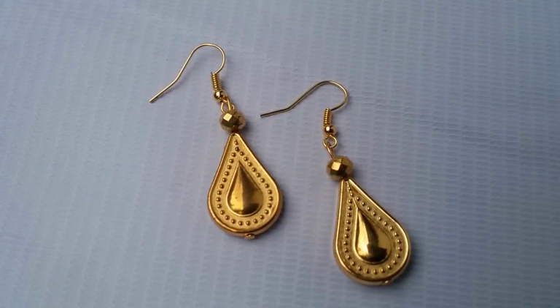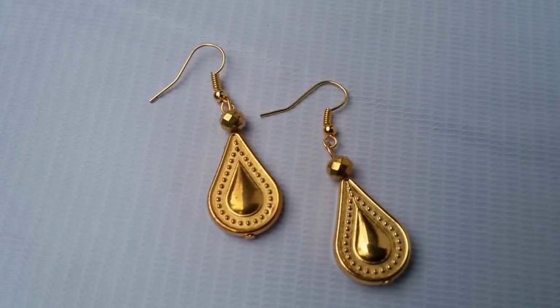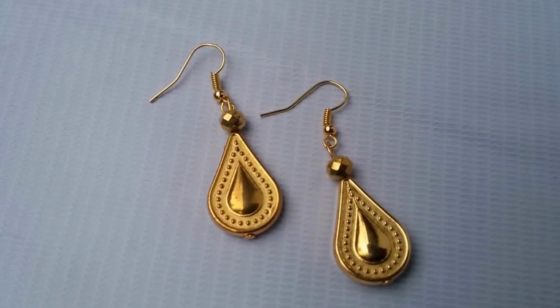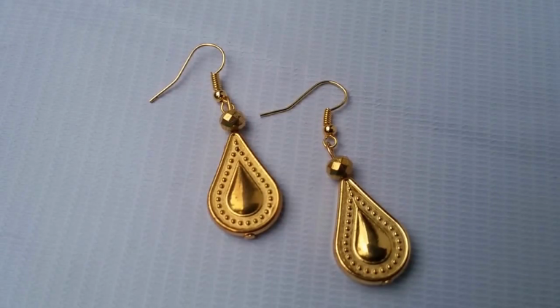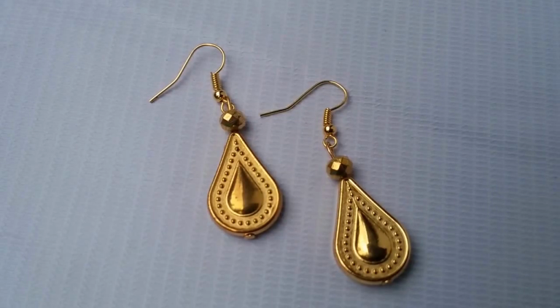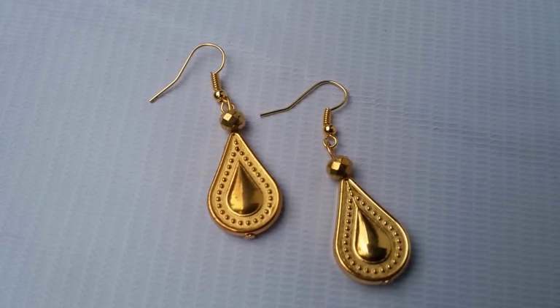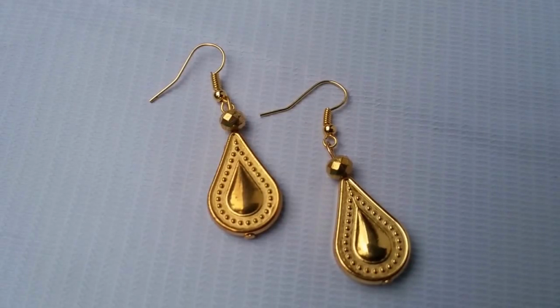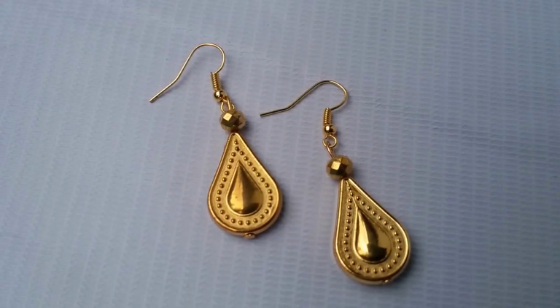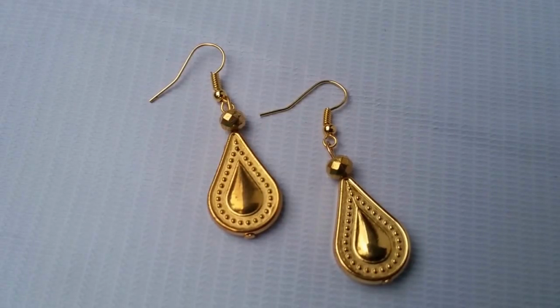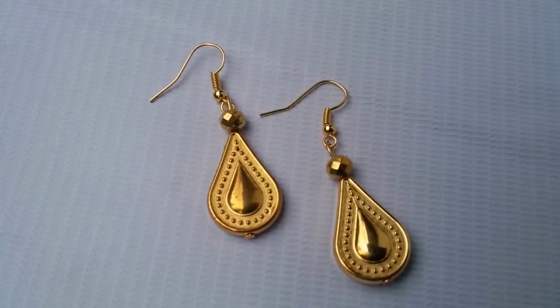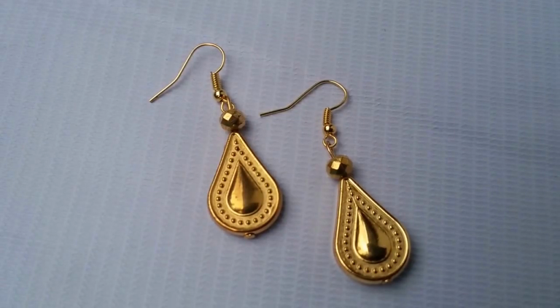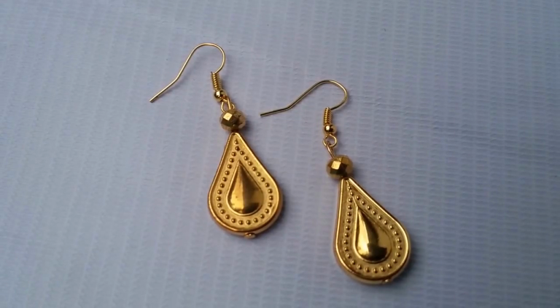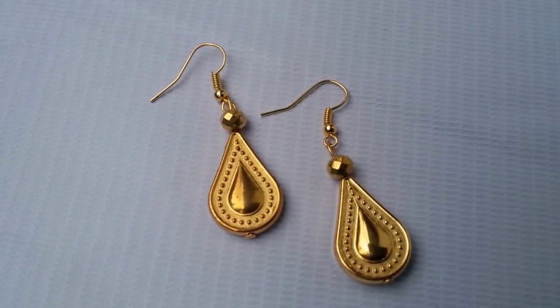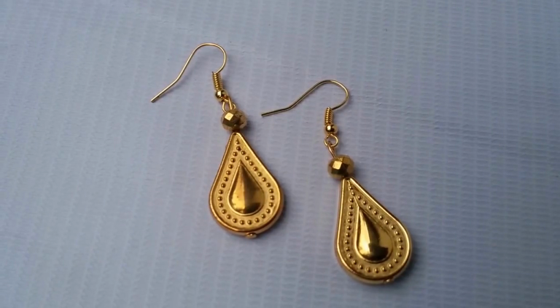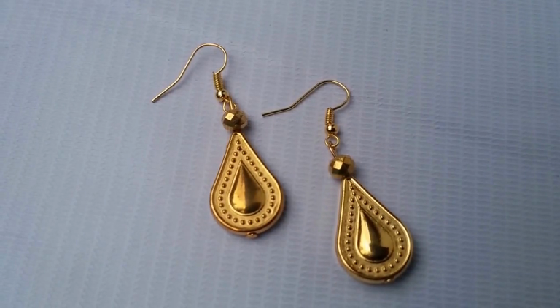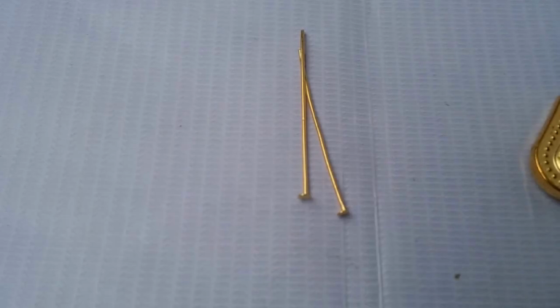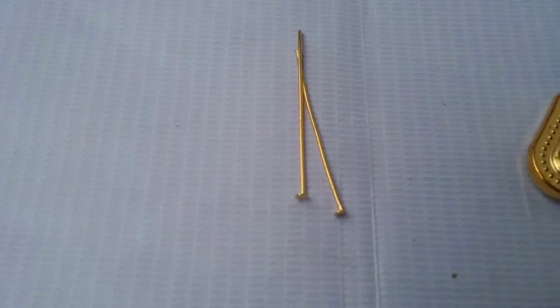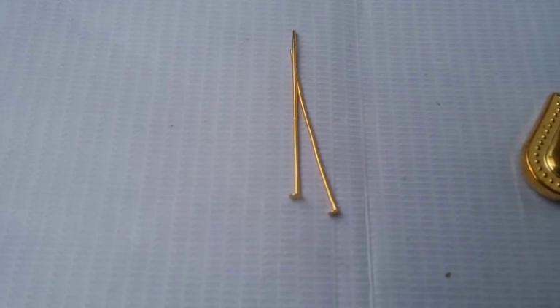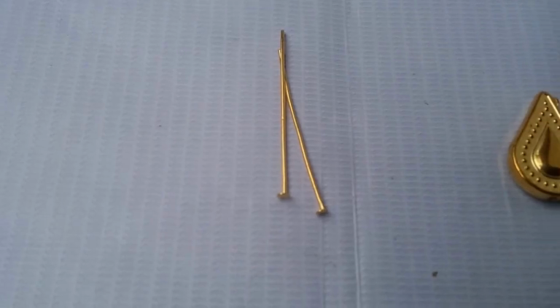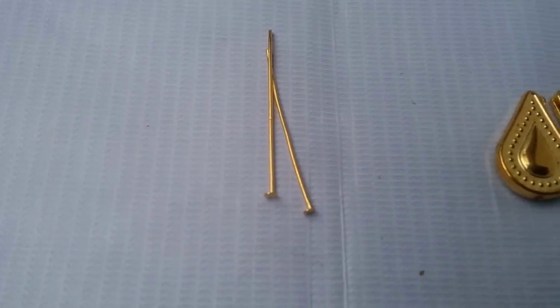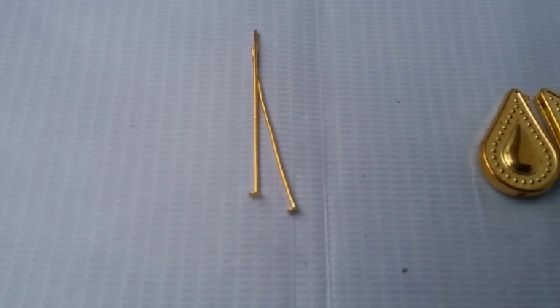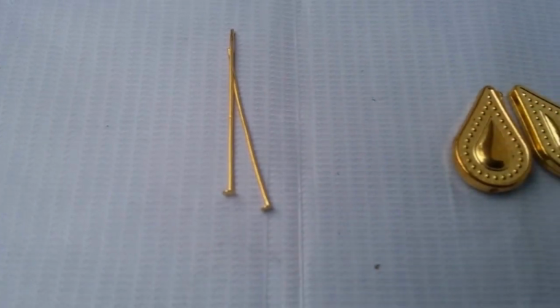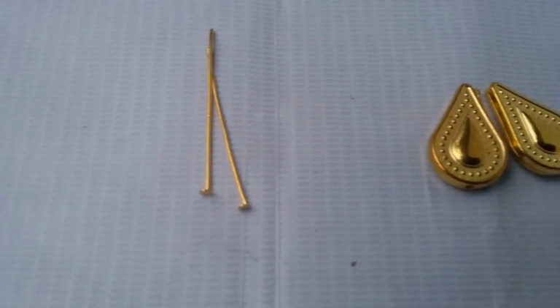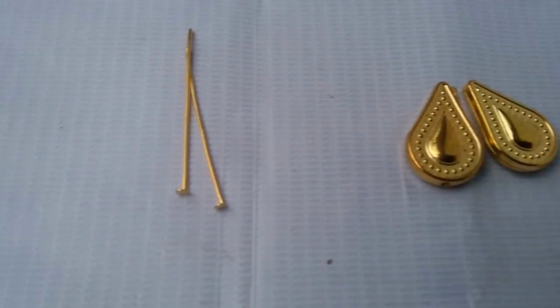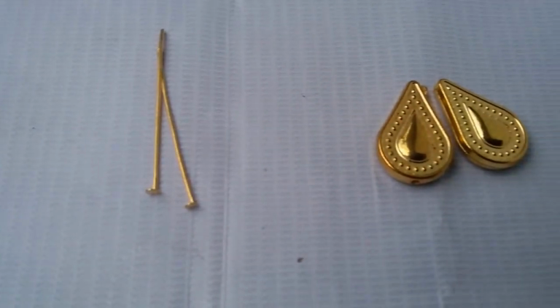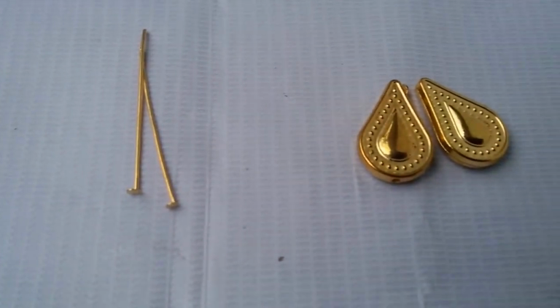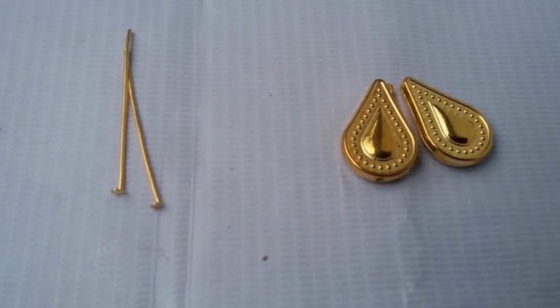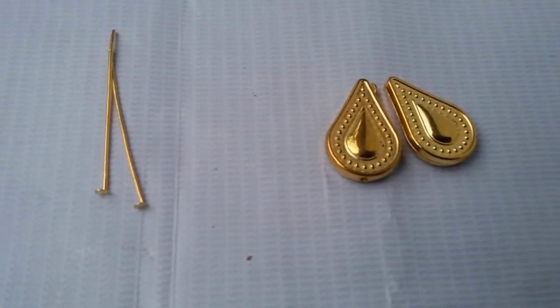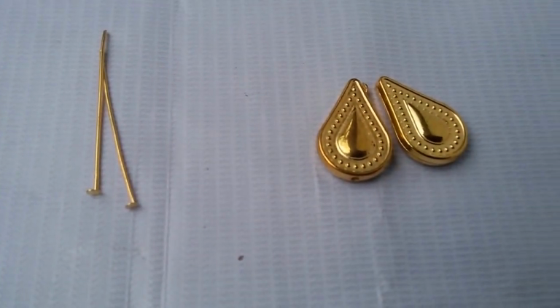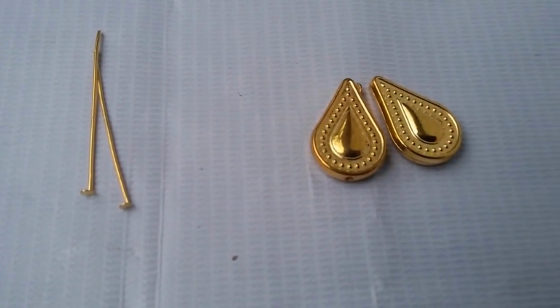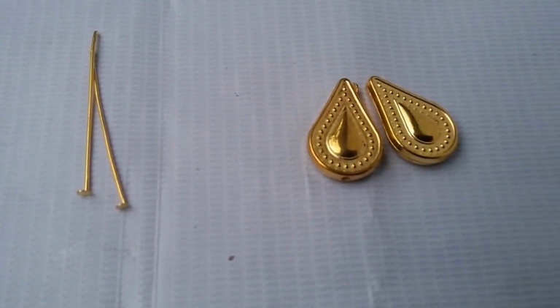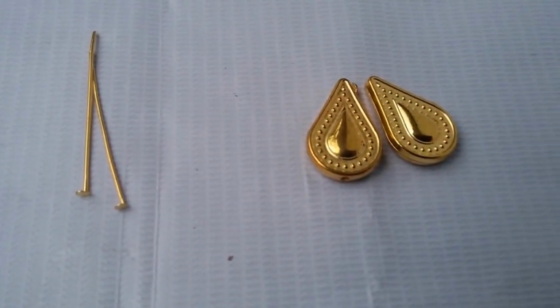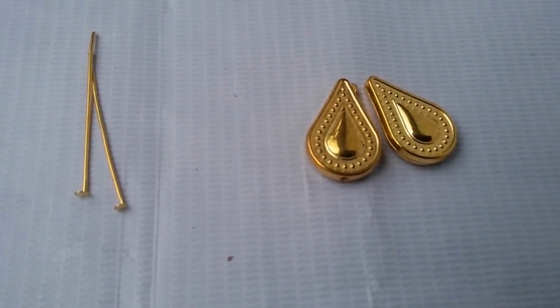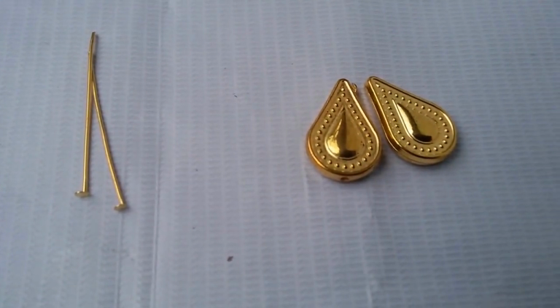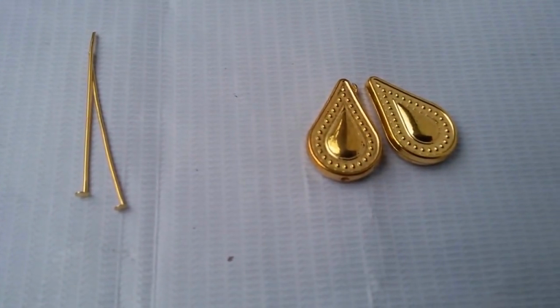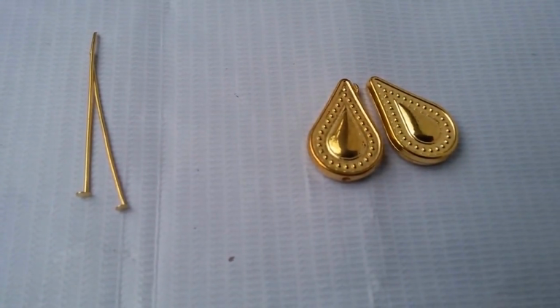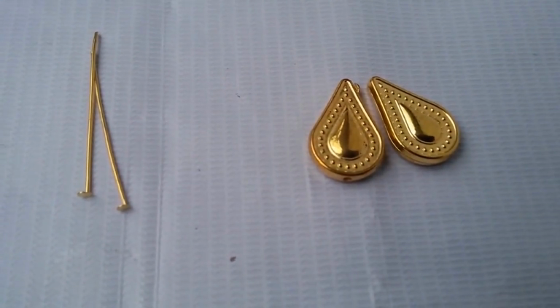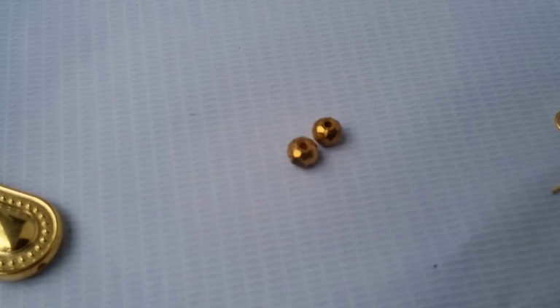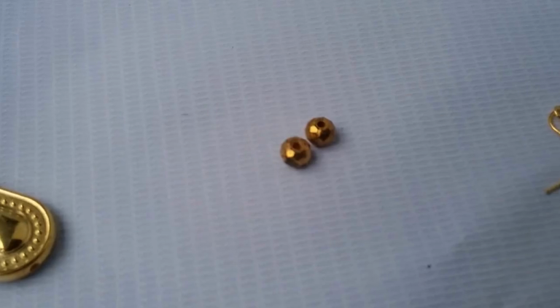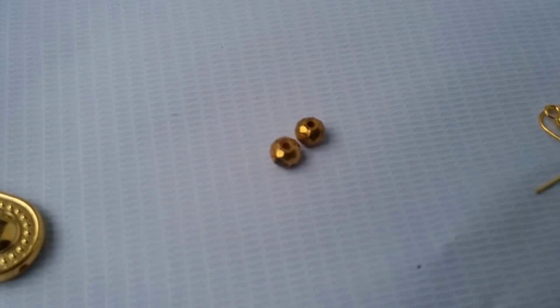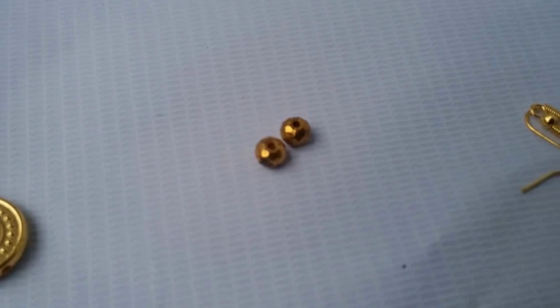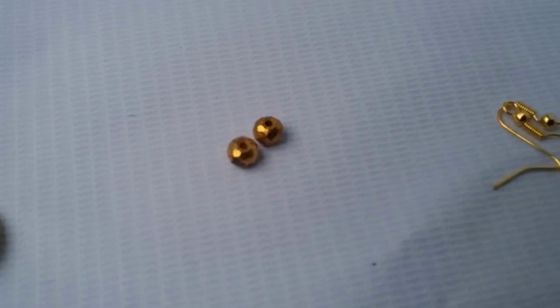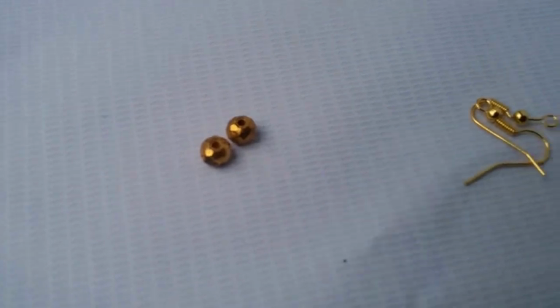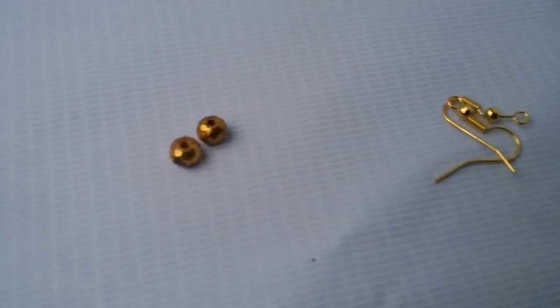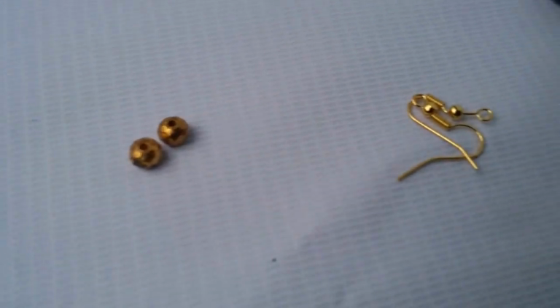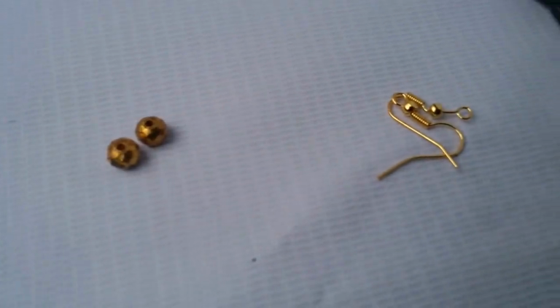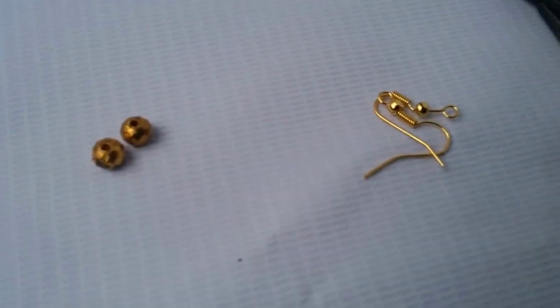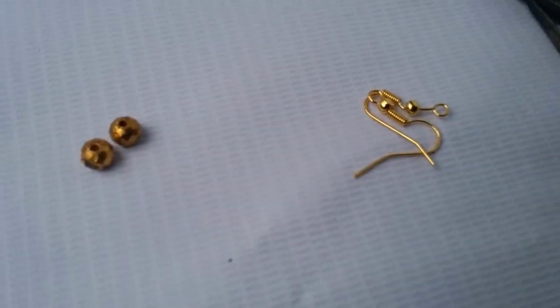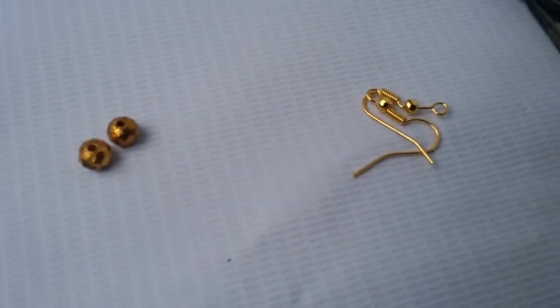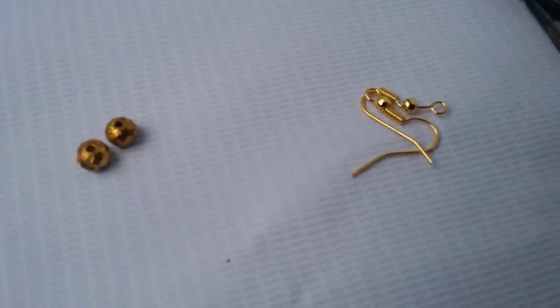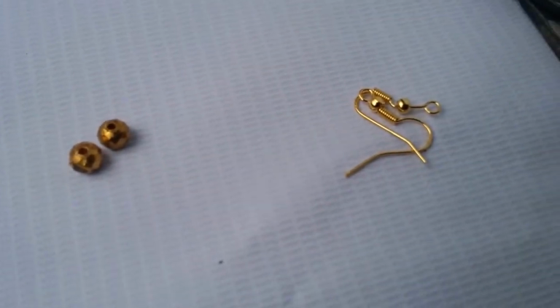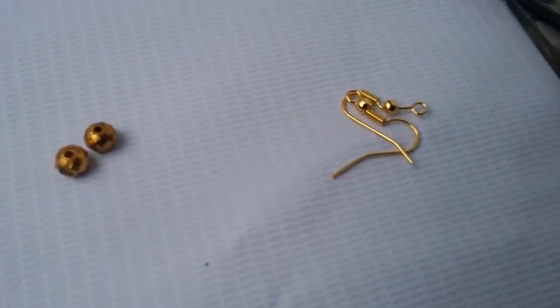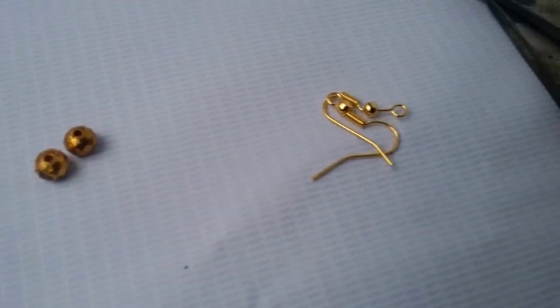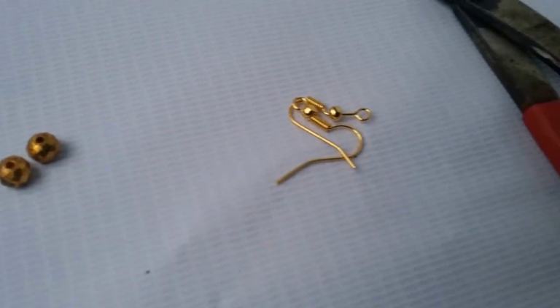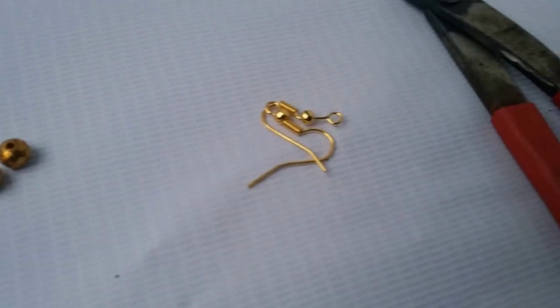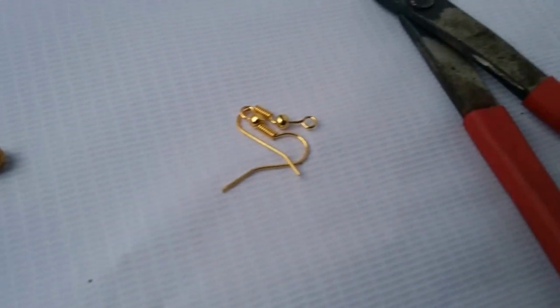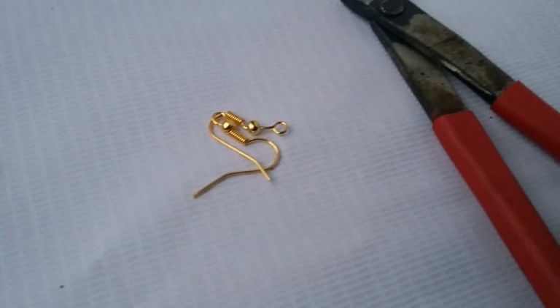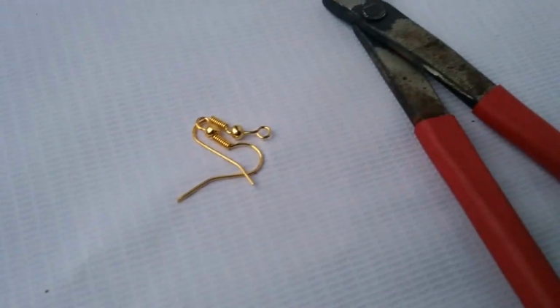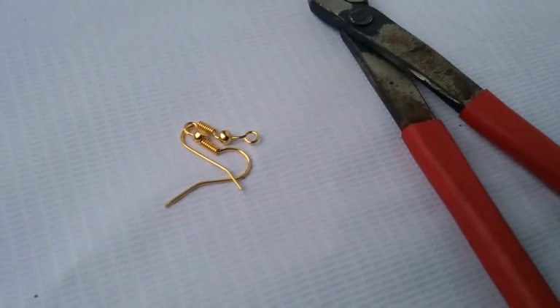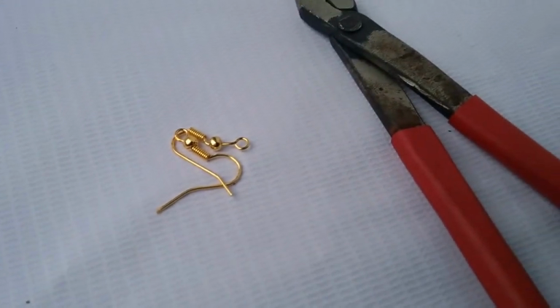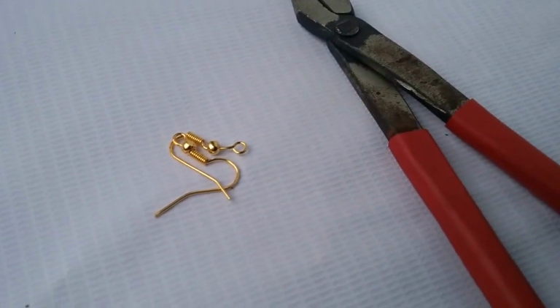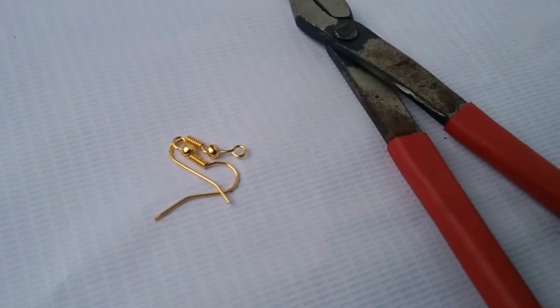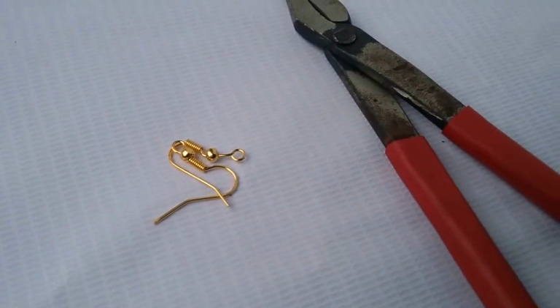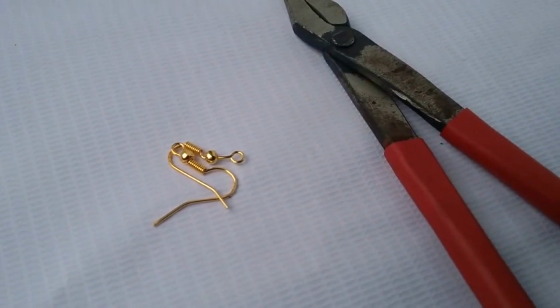Things we need: head pins, drop shape beads, crystal beads, hooks, and pliers.